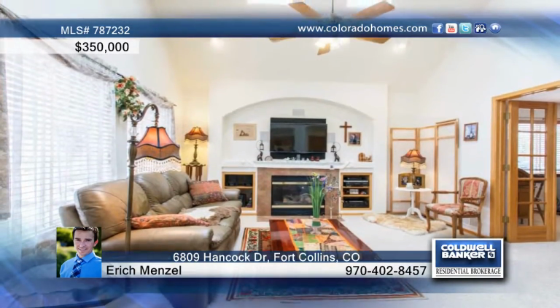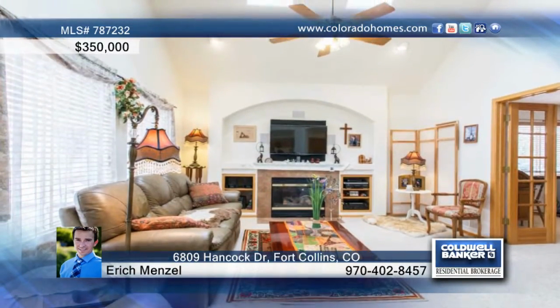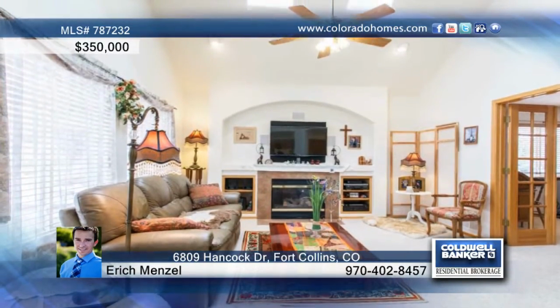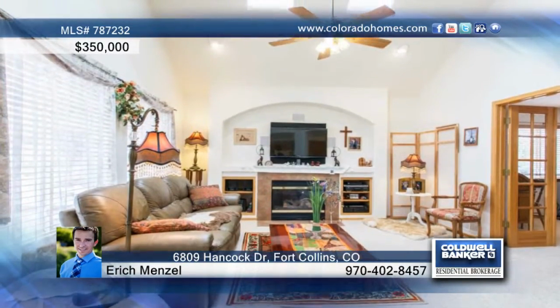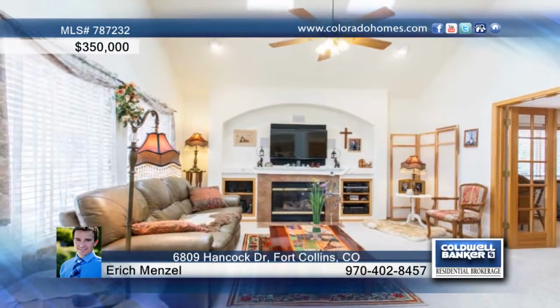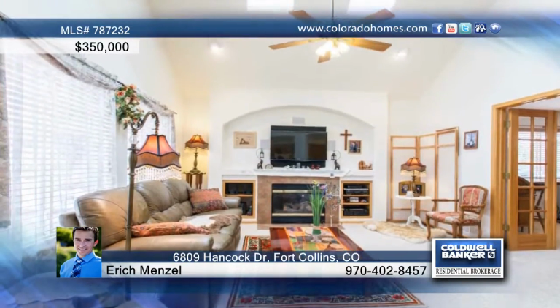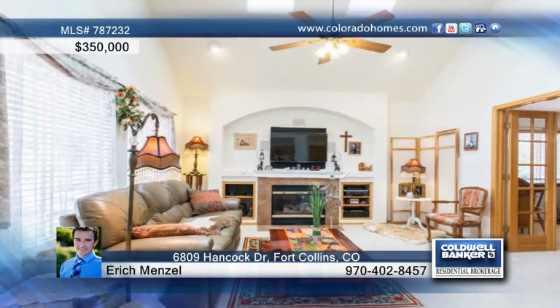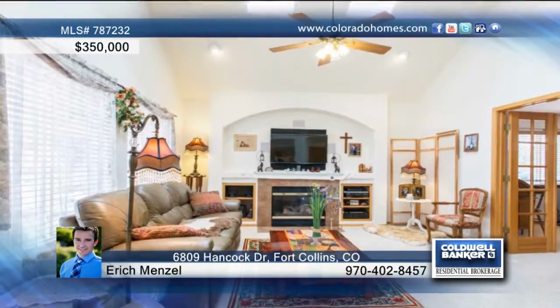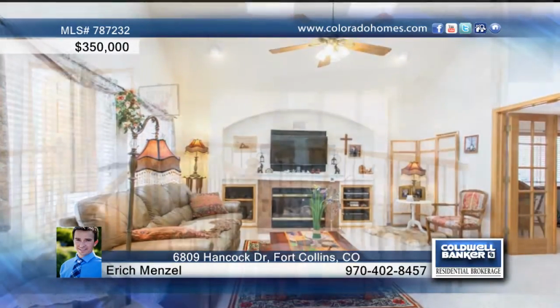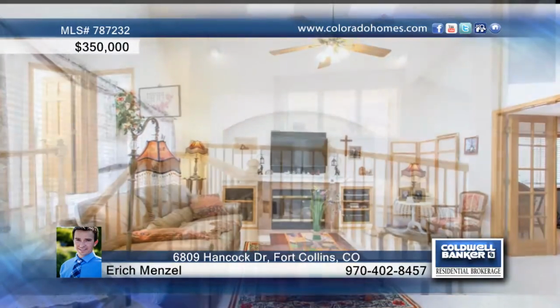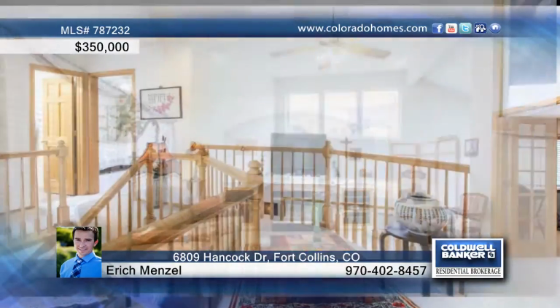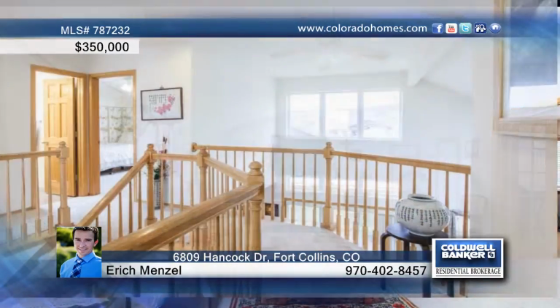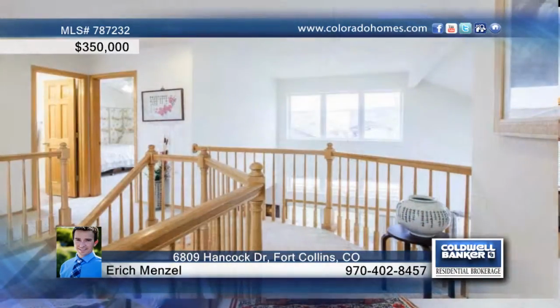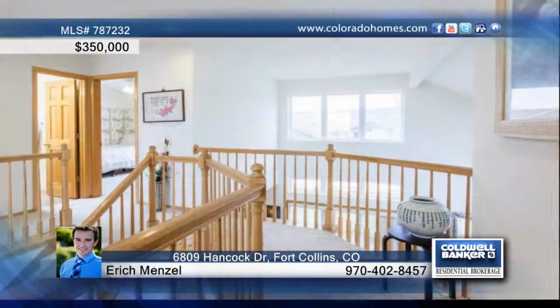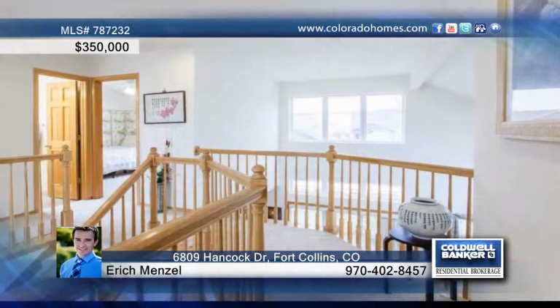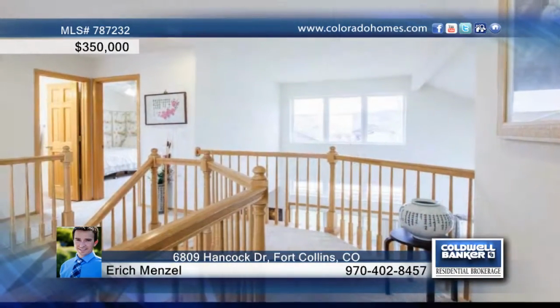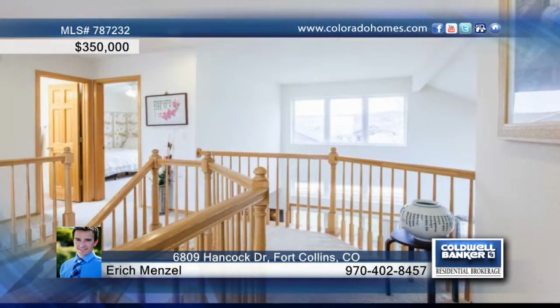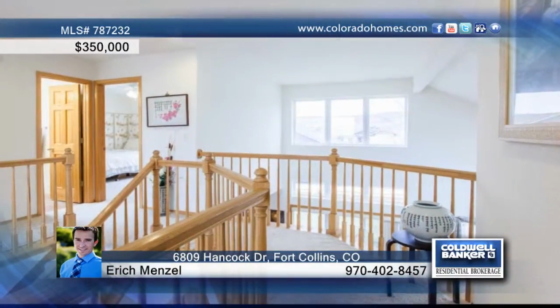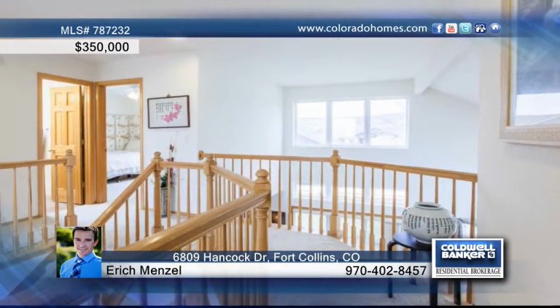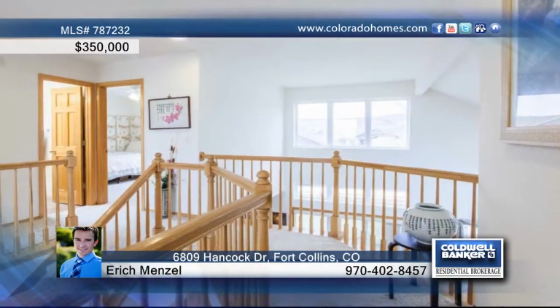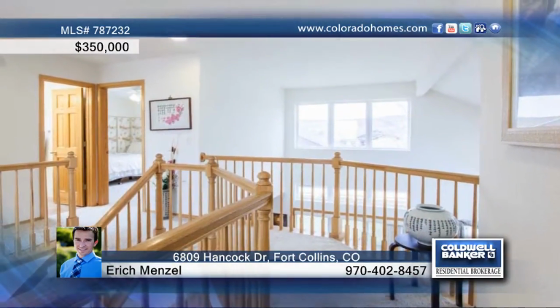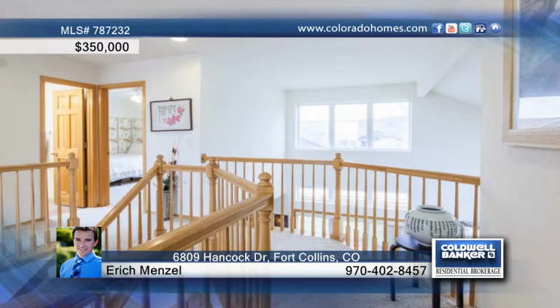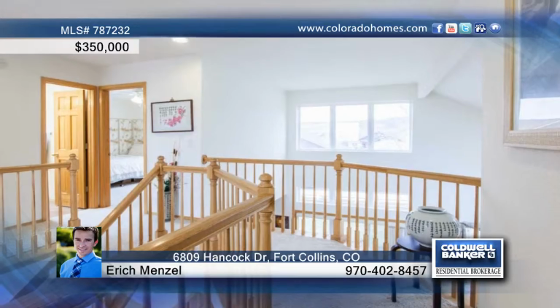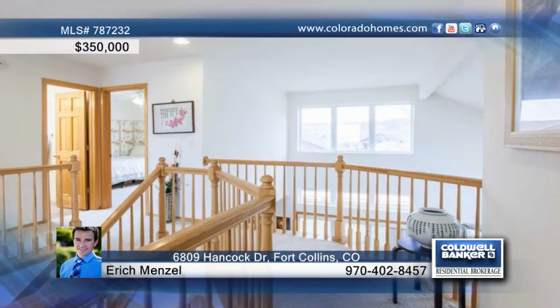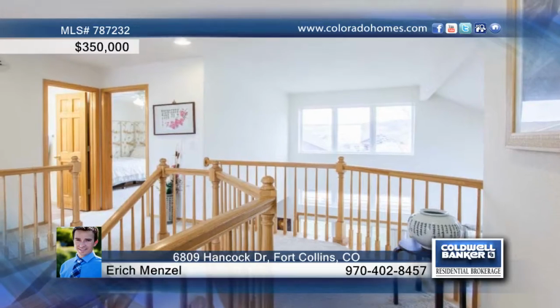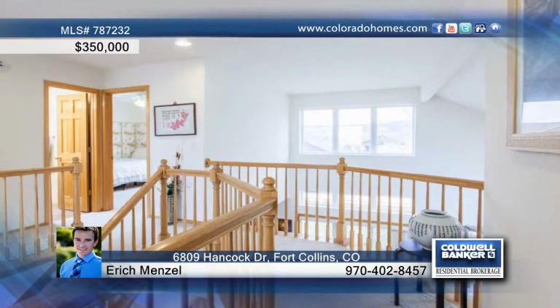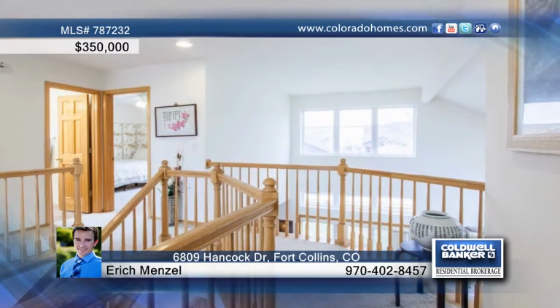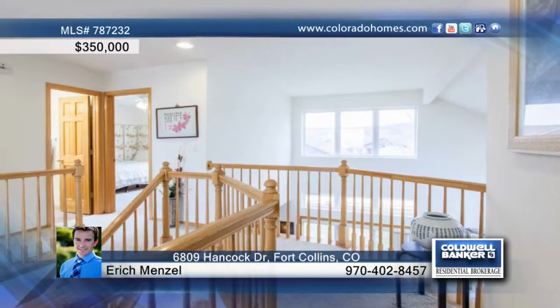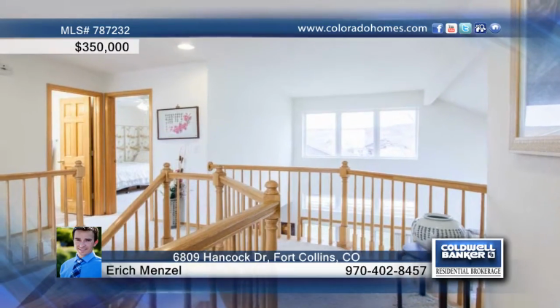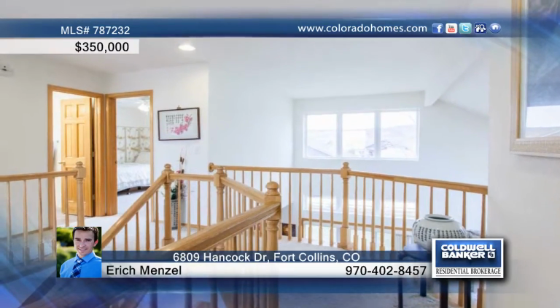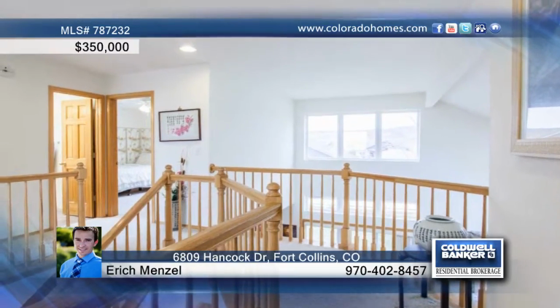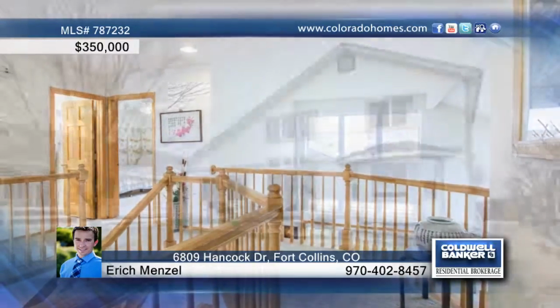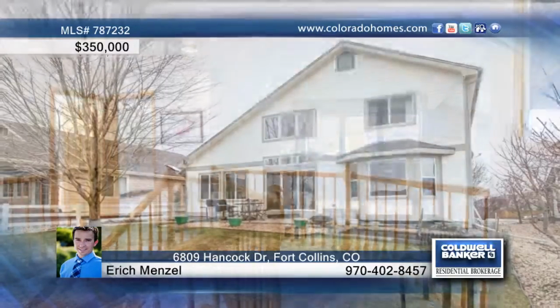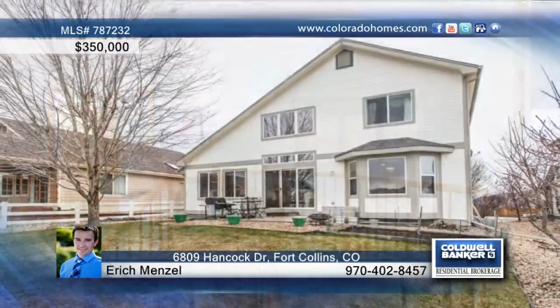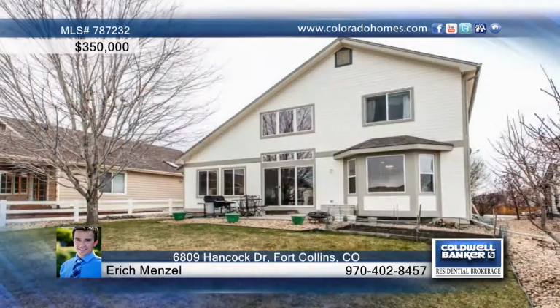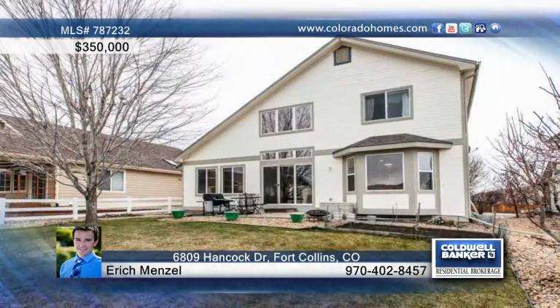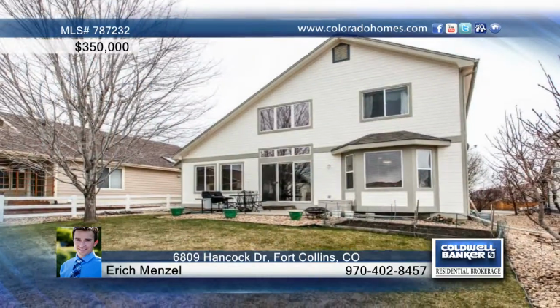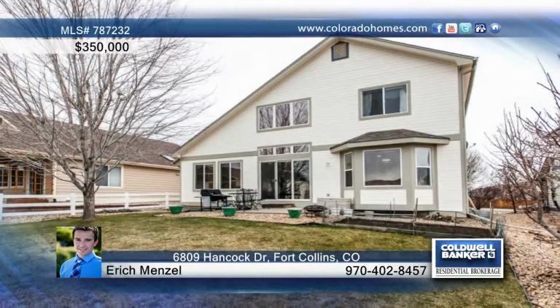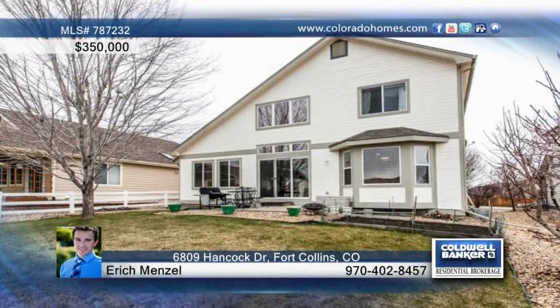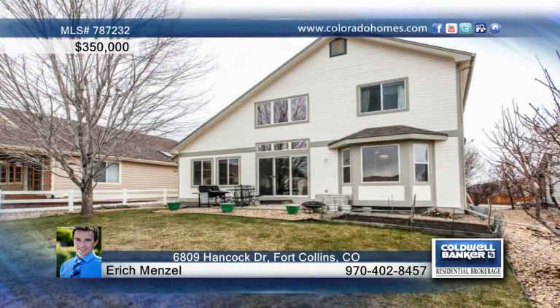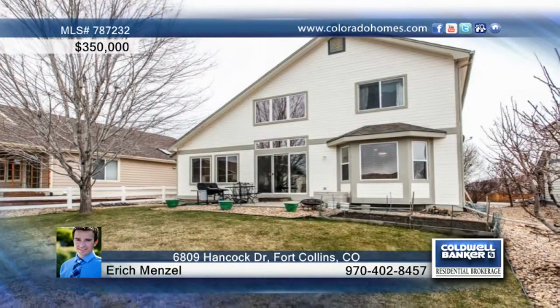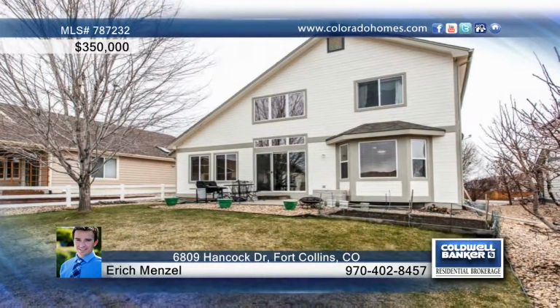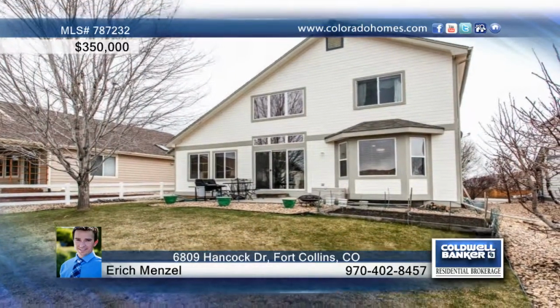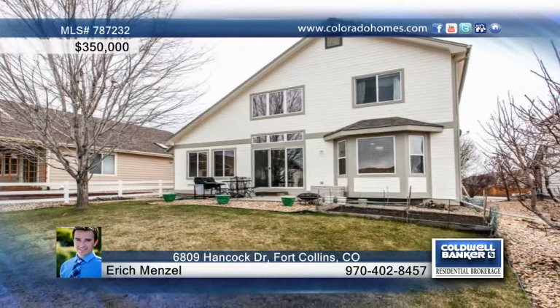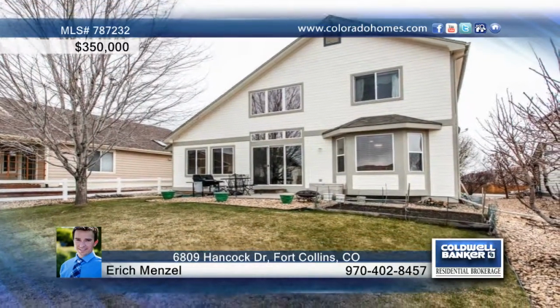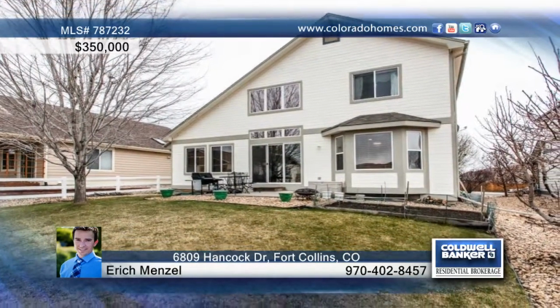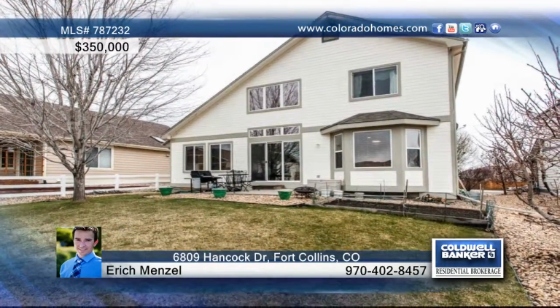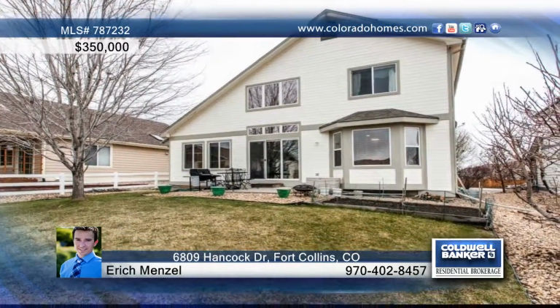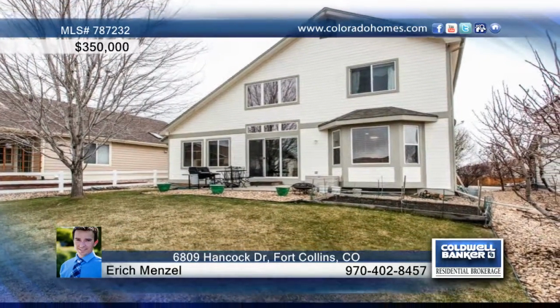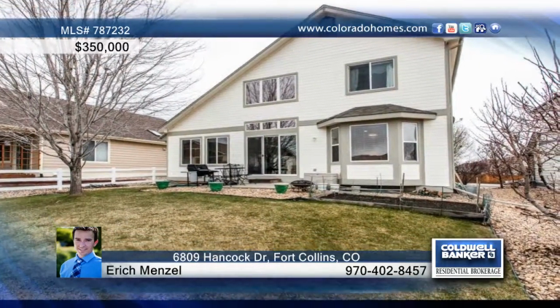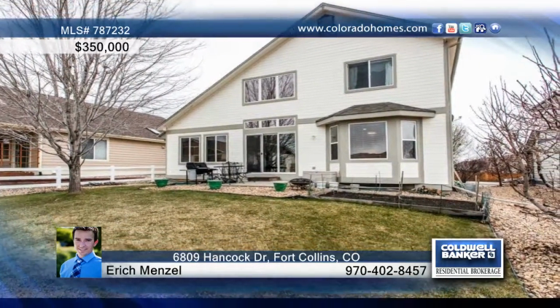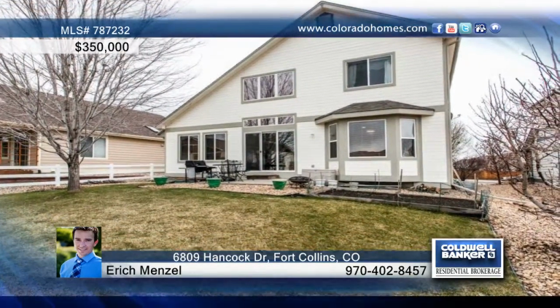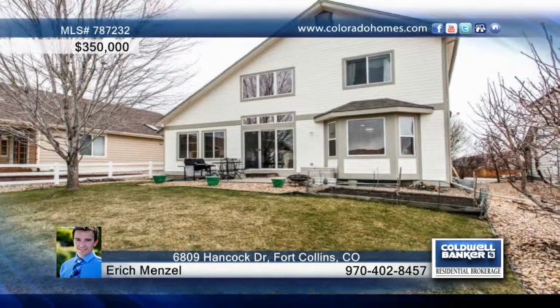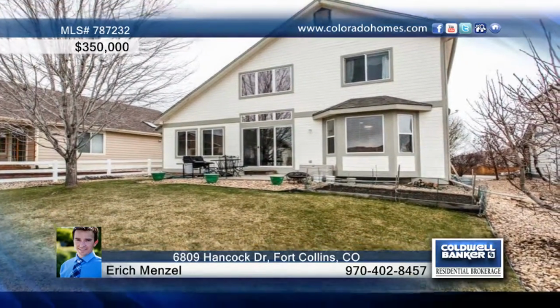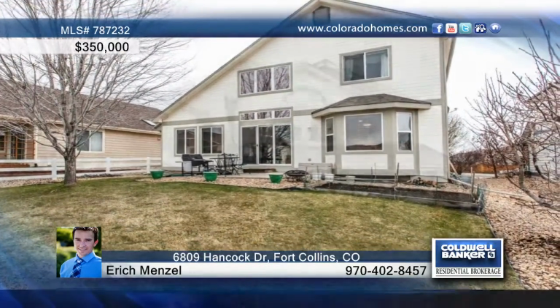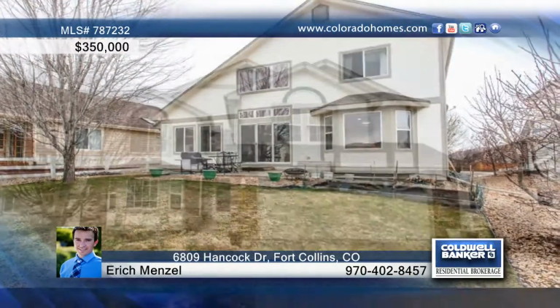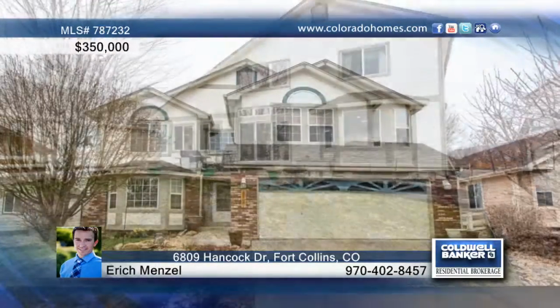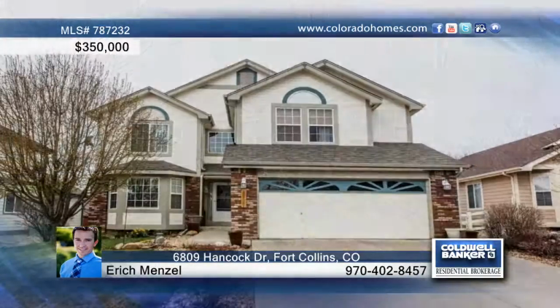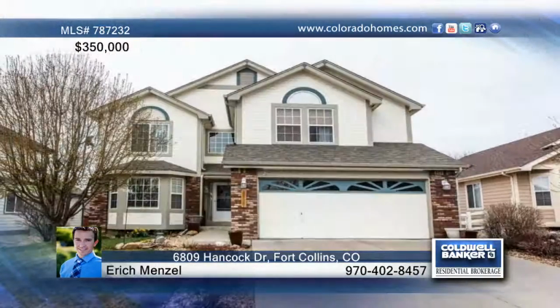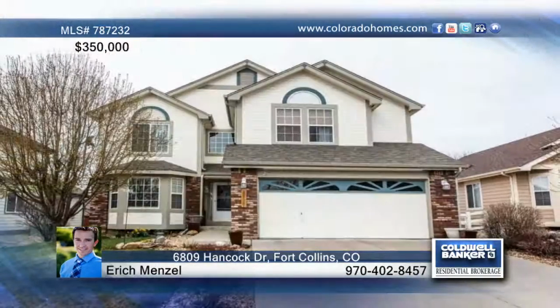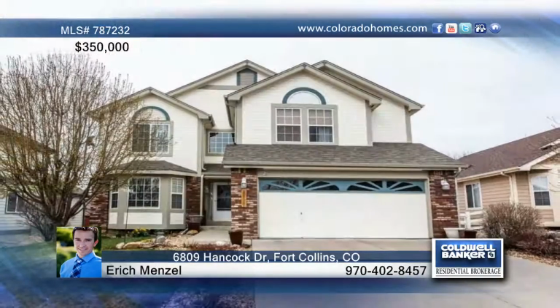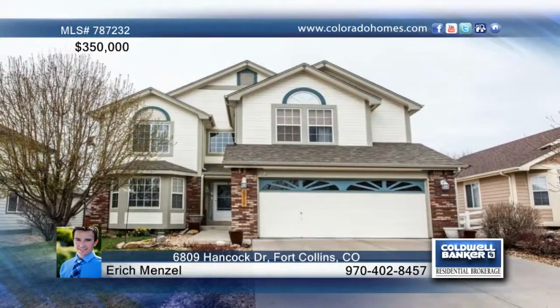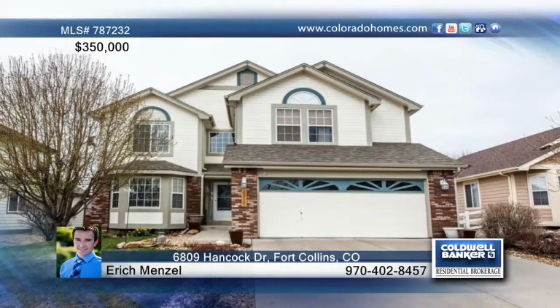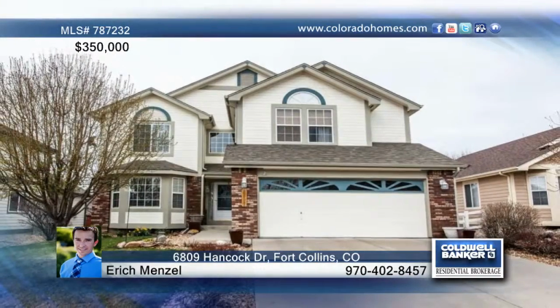Close to the foothills, open space and walking trails, this home is super clean and ready for you to call Erich Menzel.